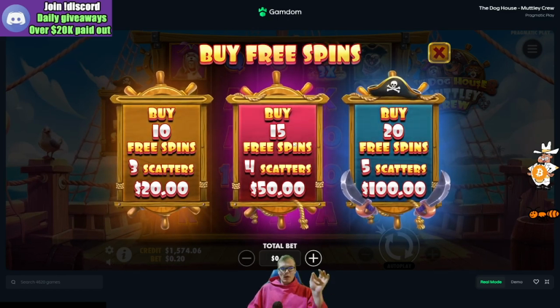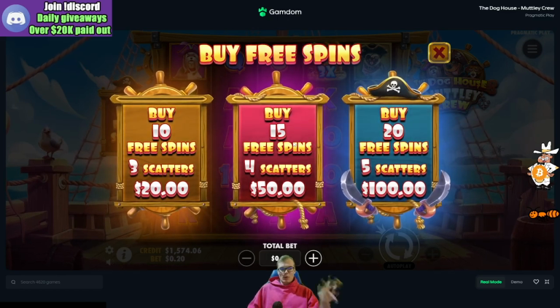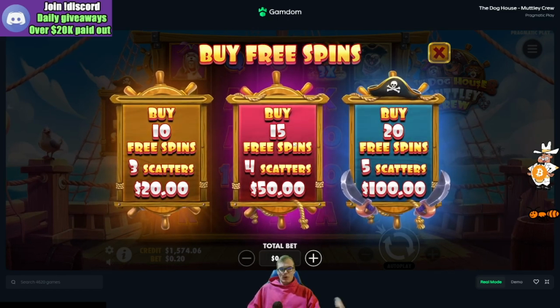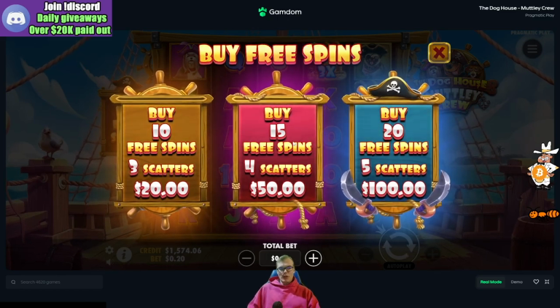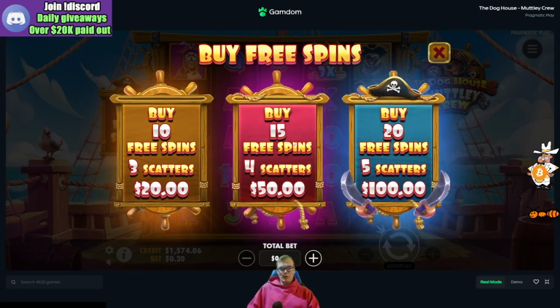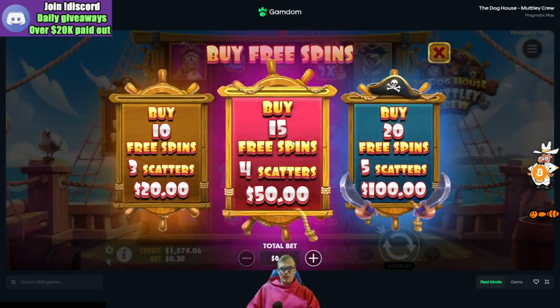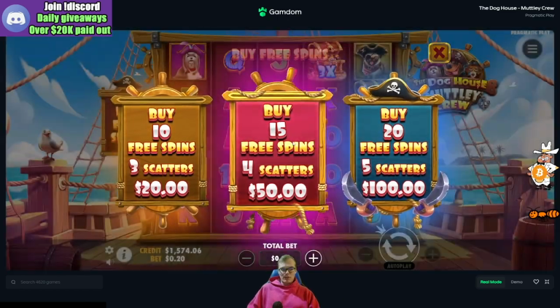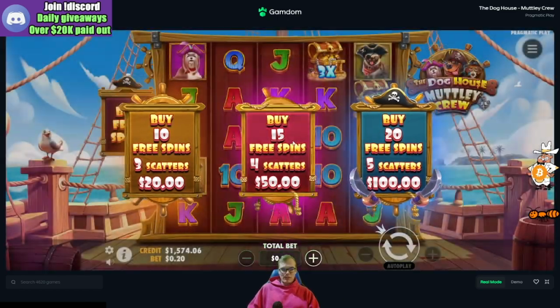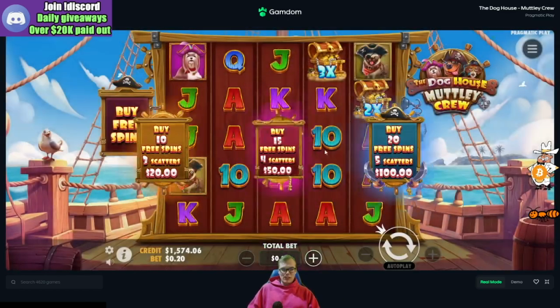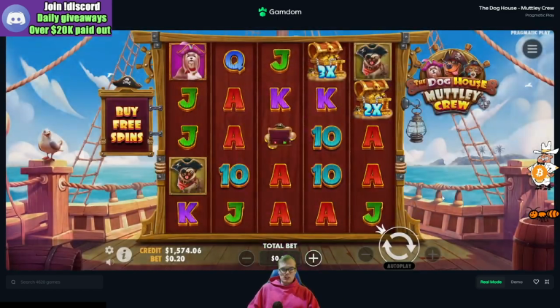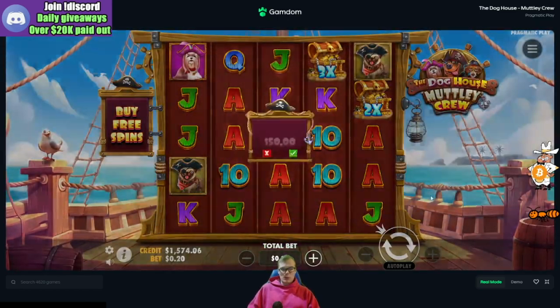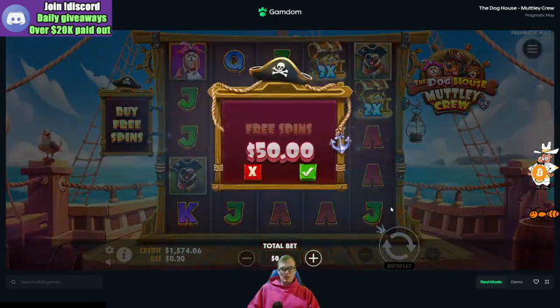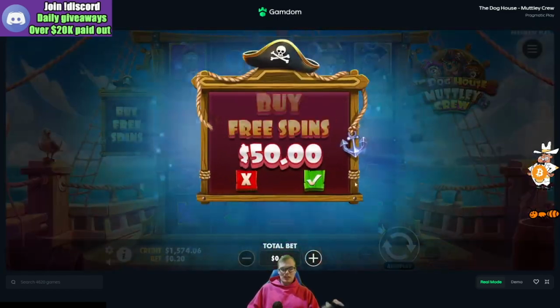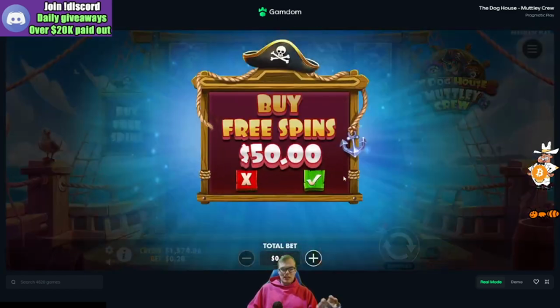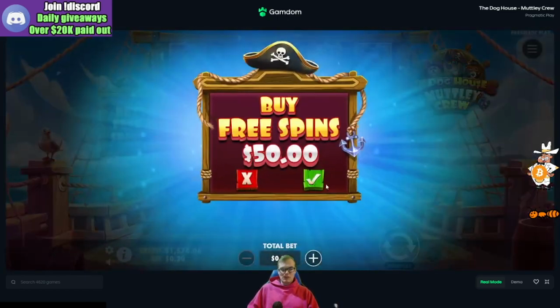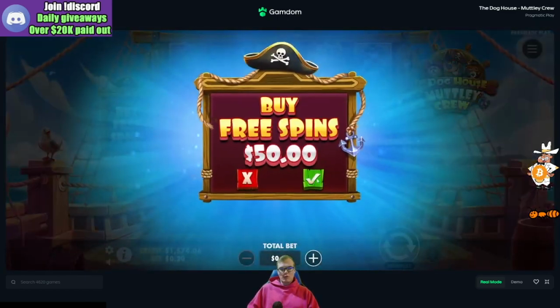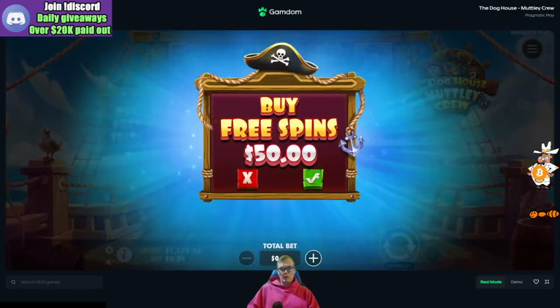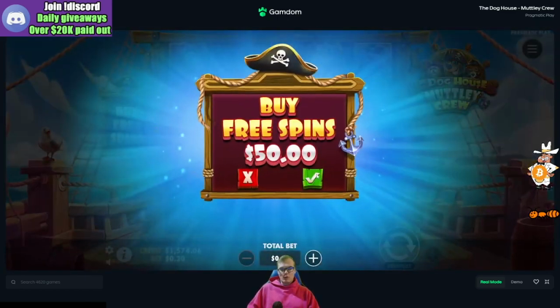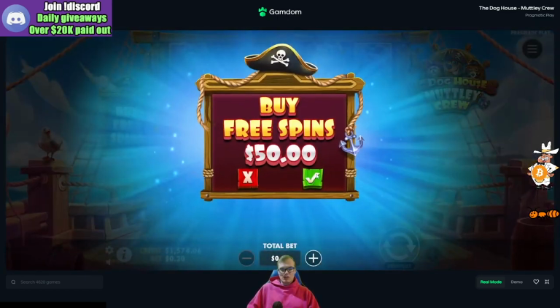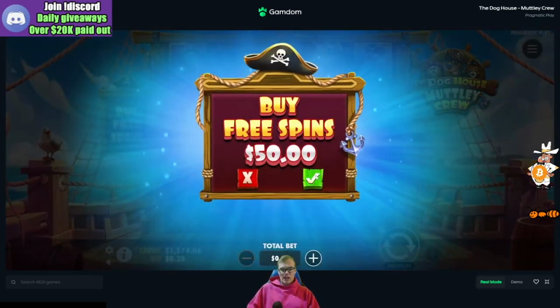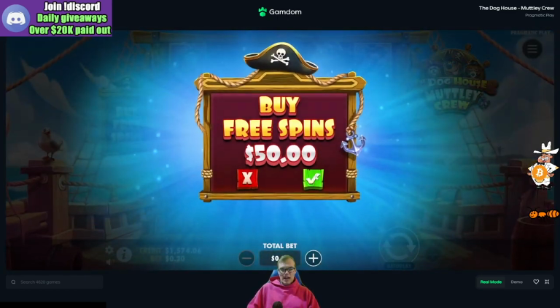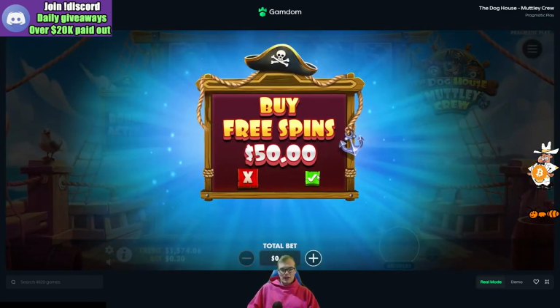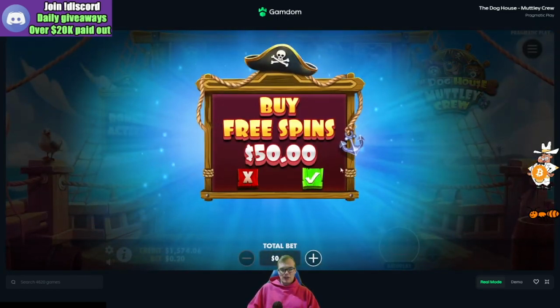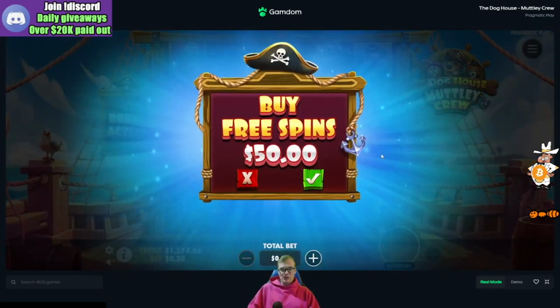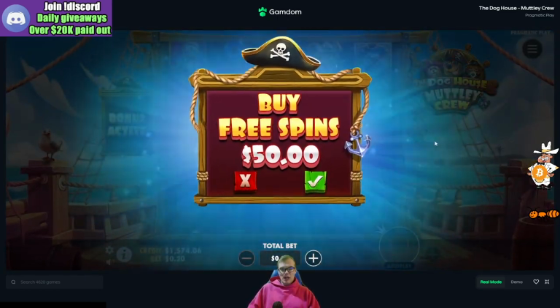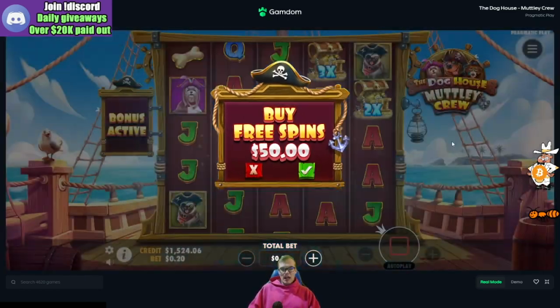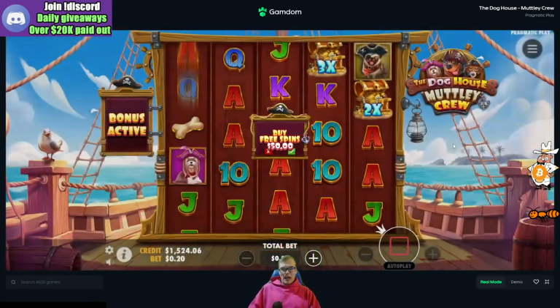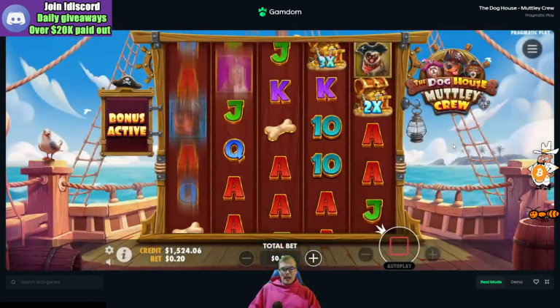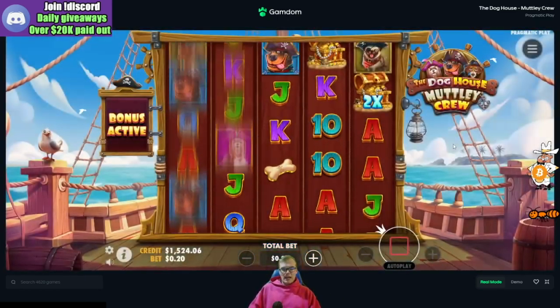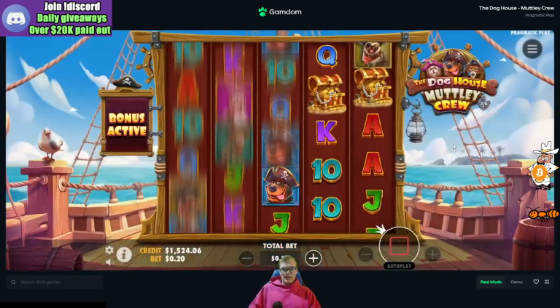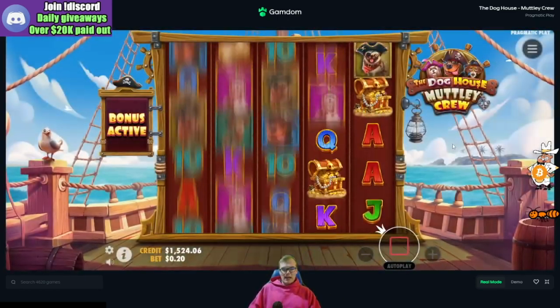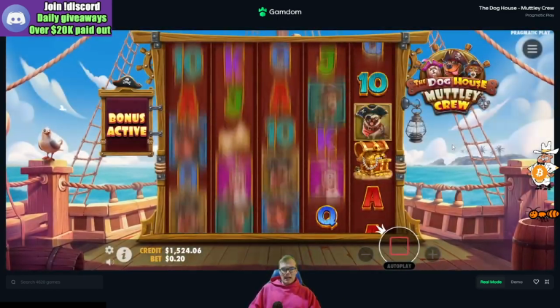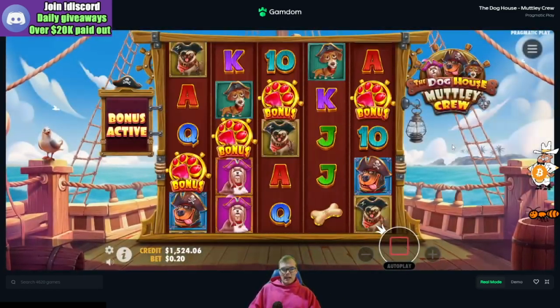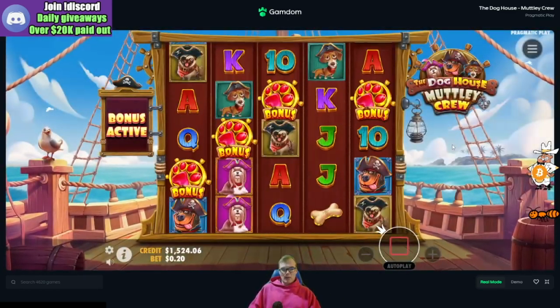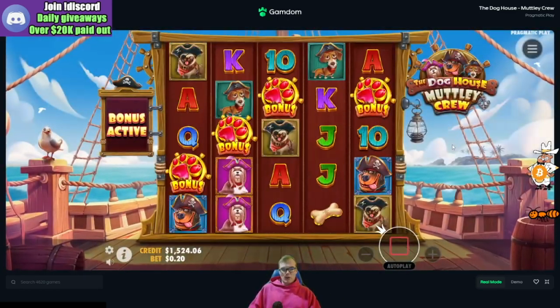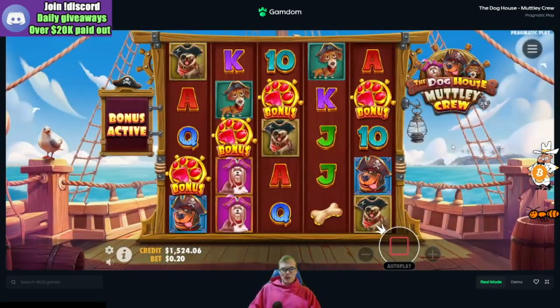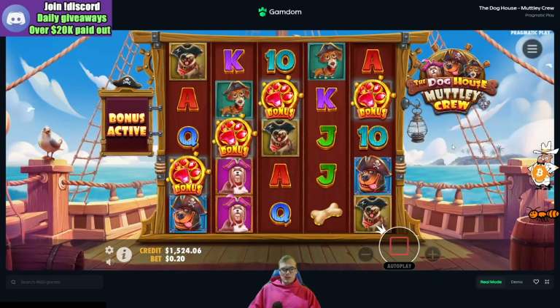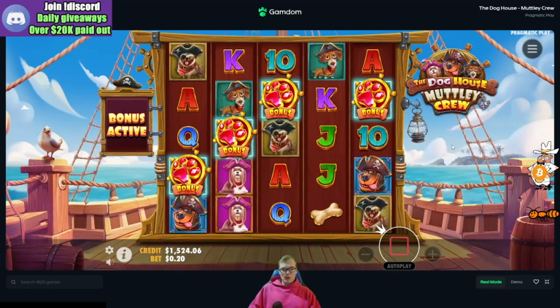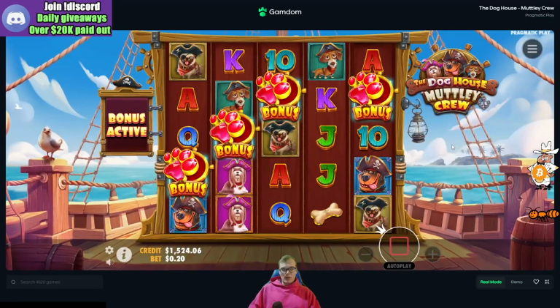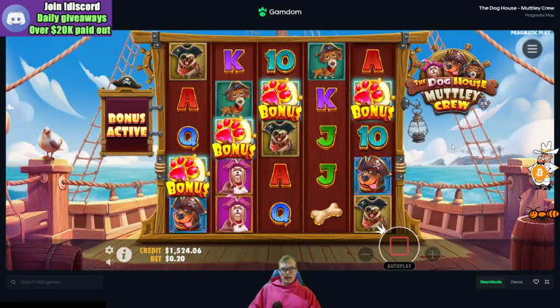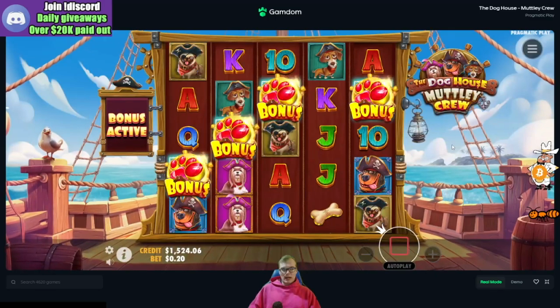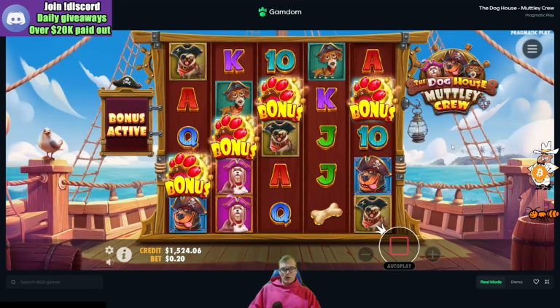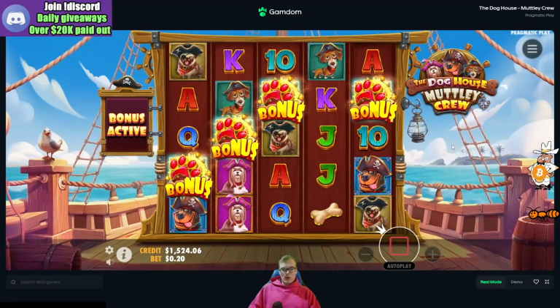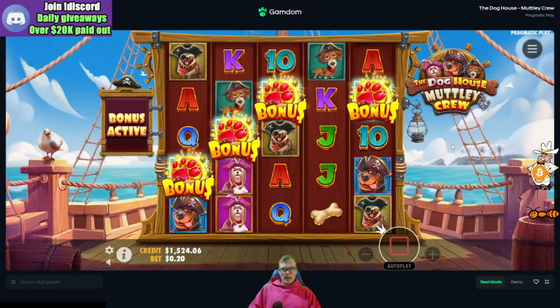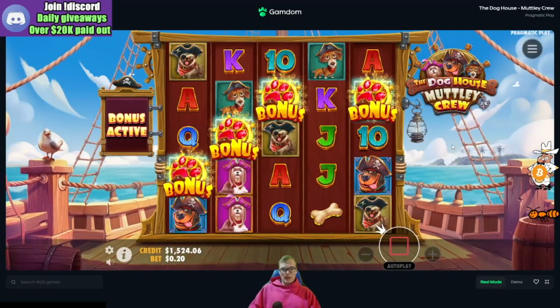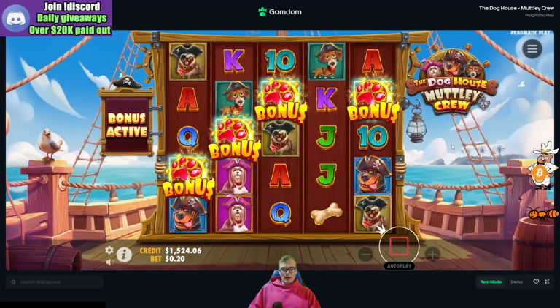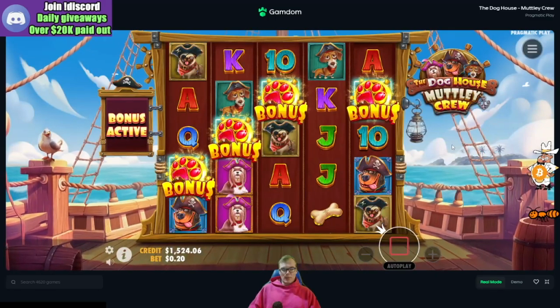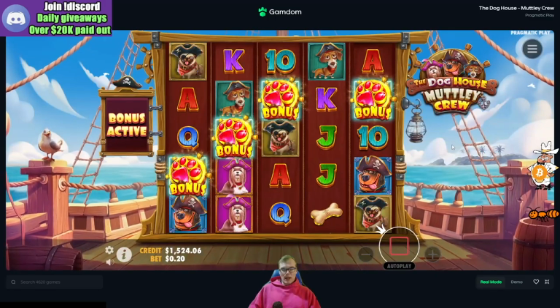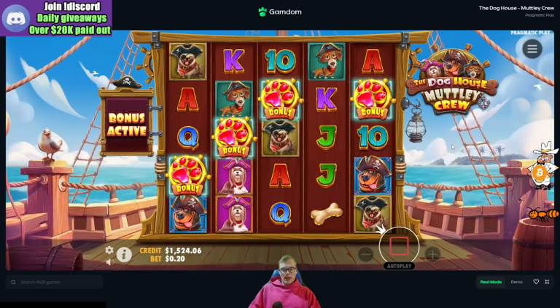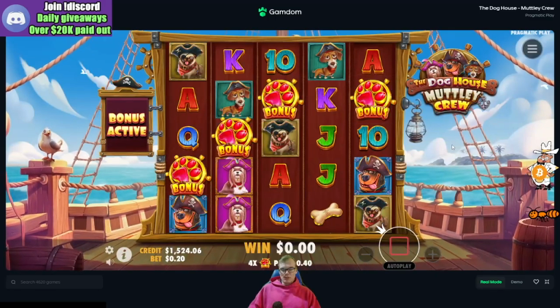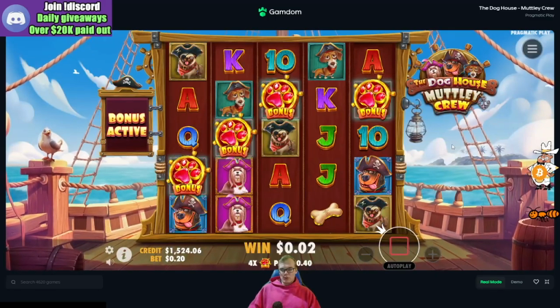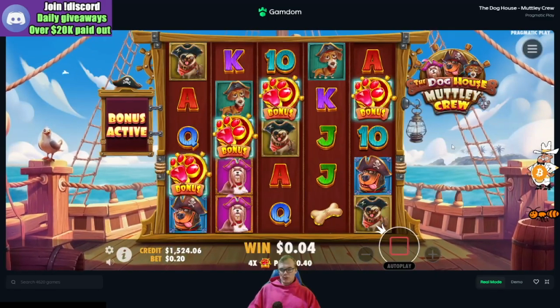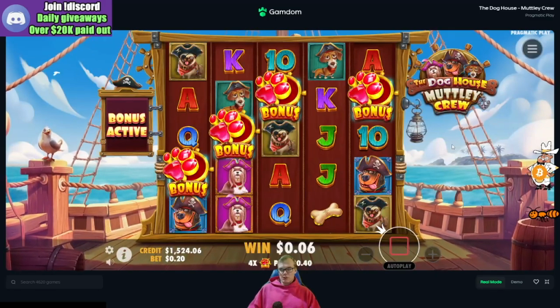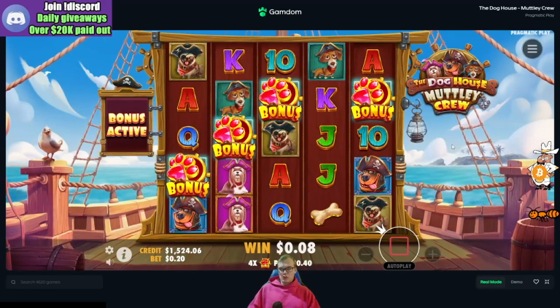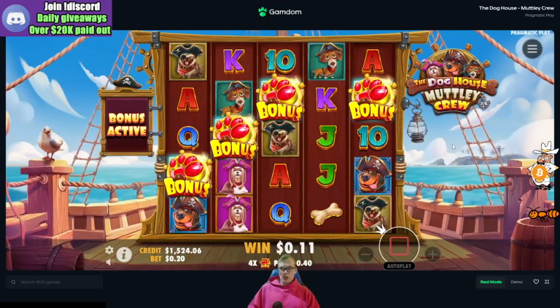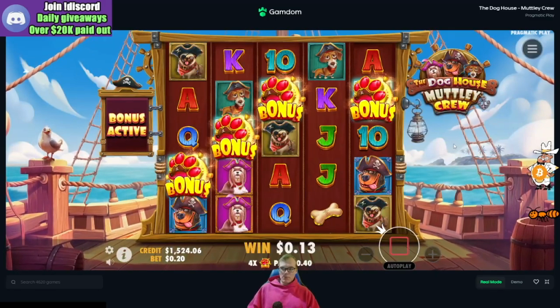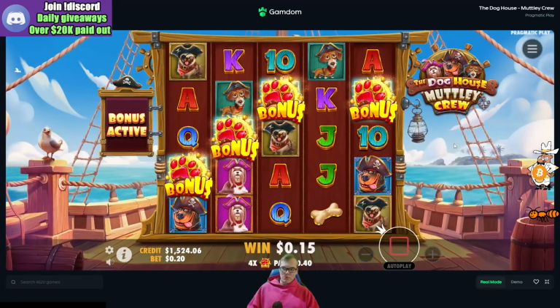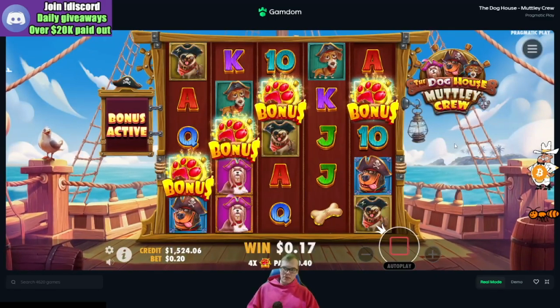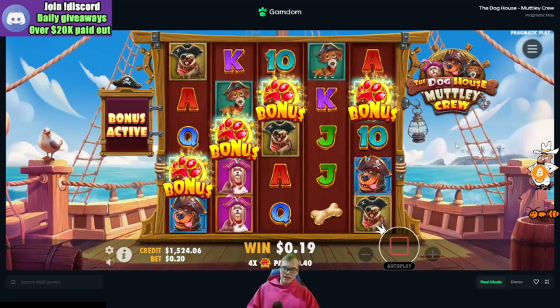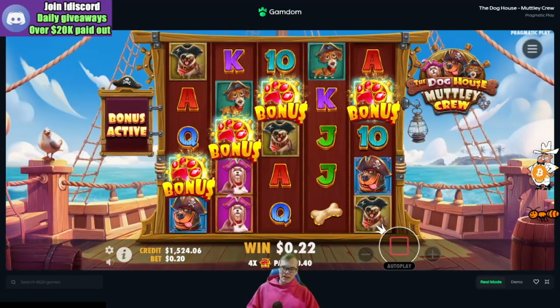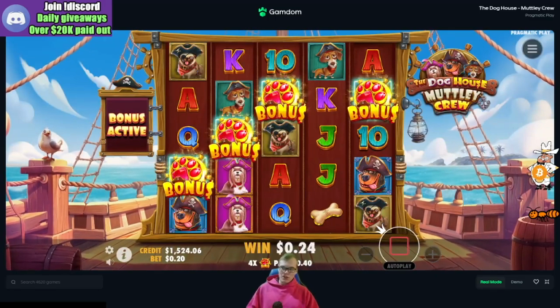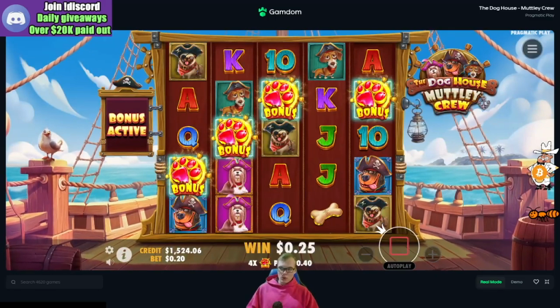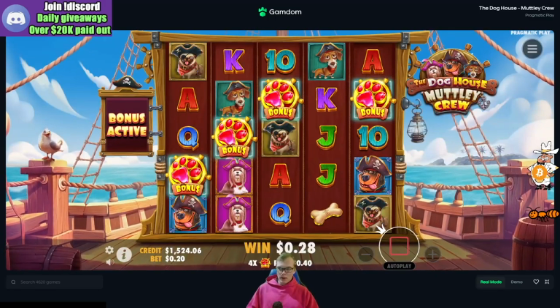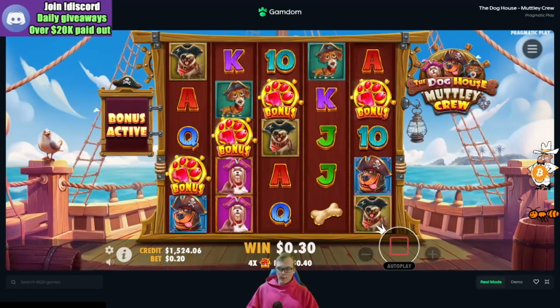We're going to start with 15 spins. It gives us four scatters. We're going to see what we got going on here — let's jump right into it.